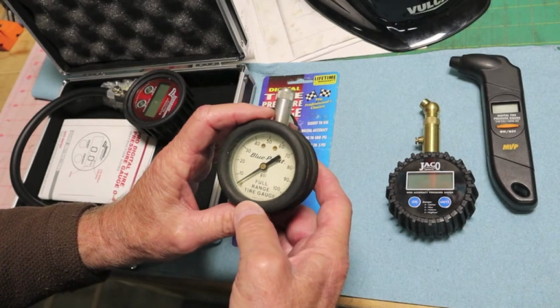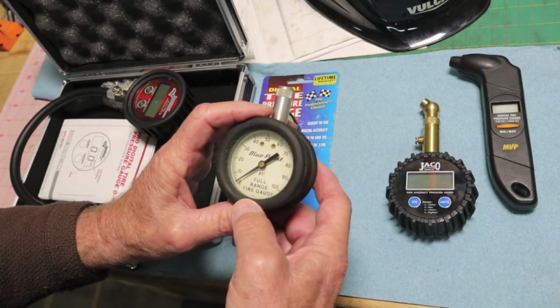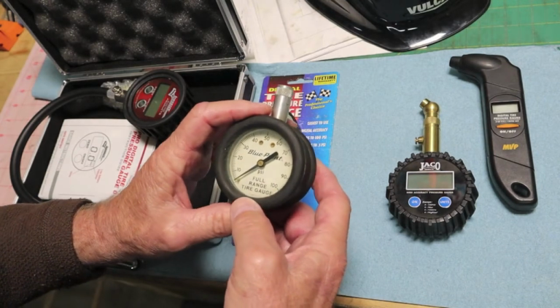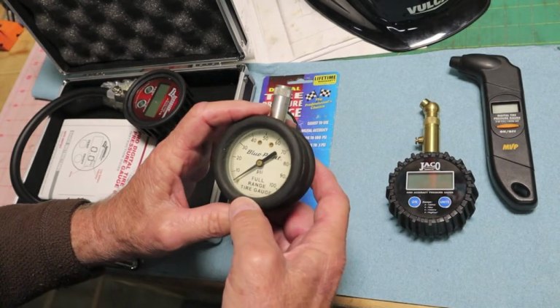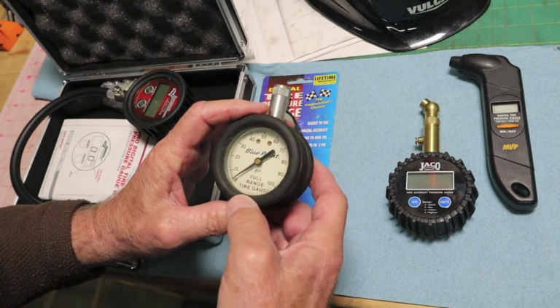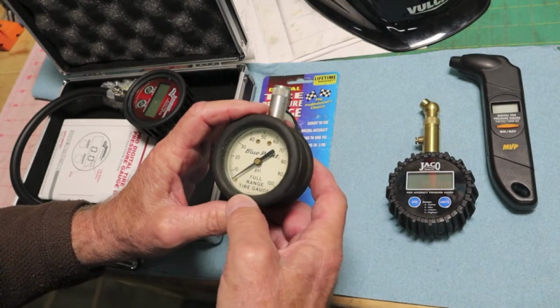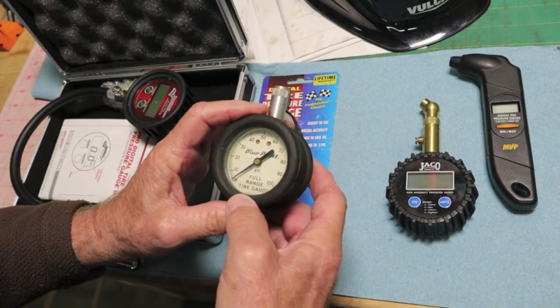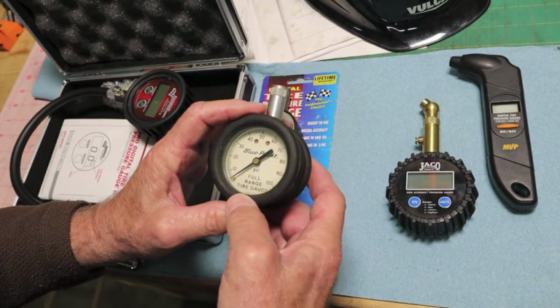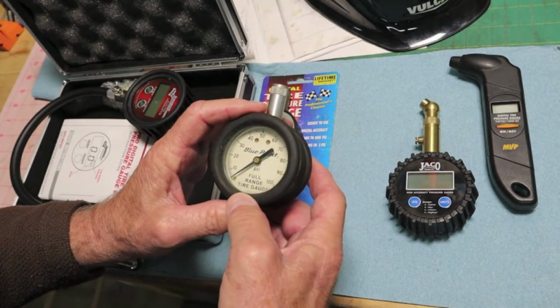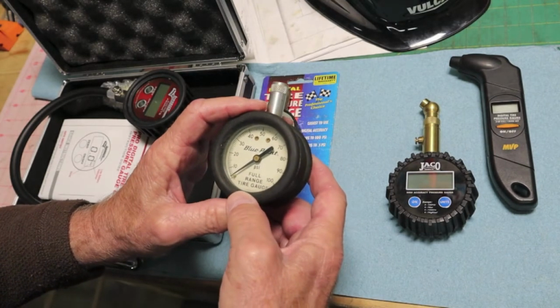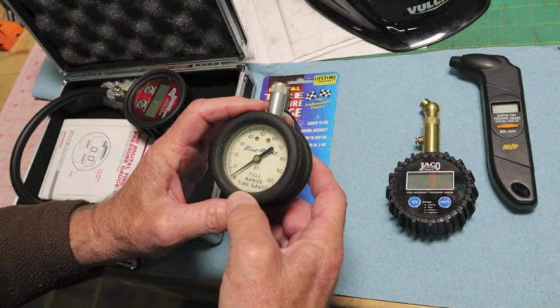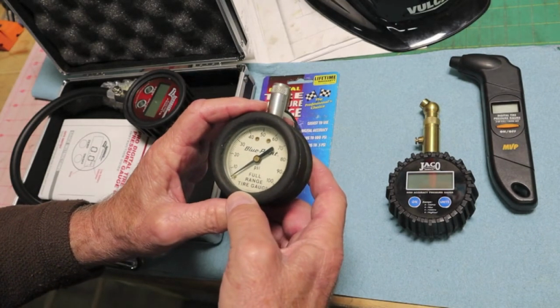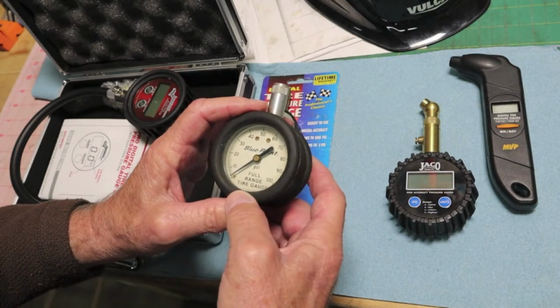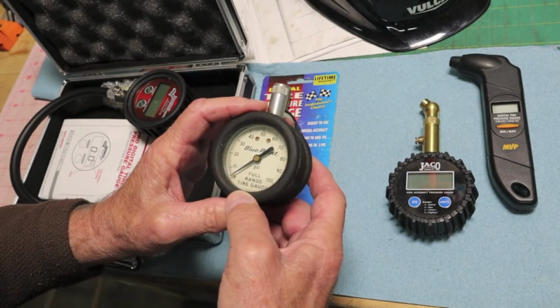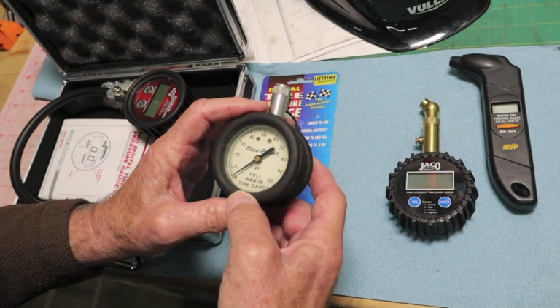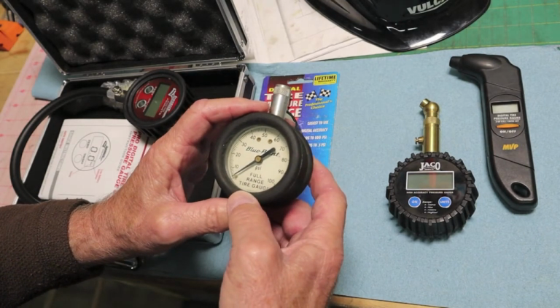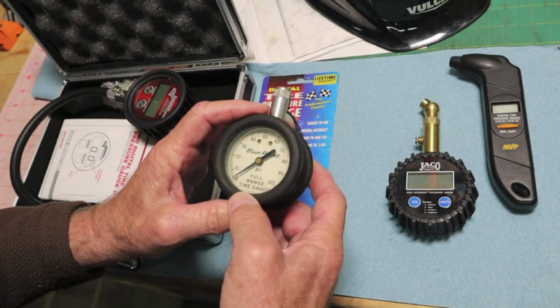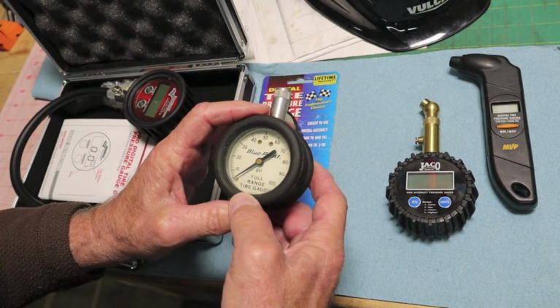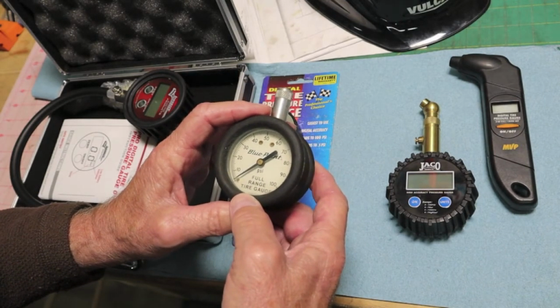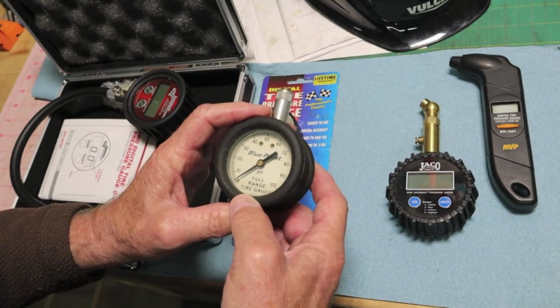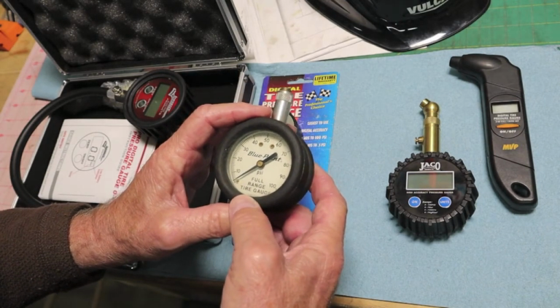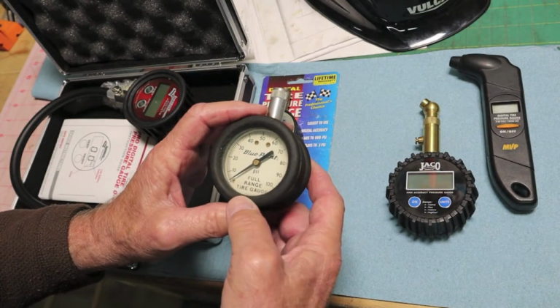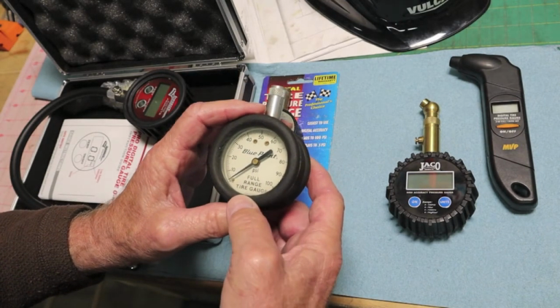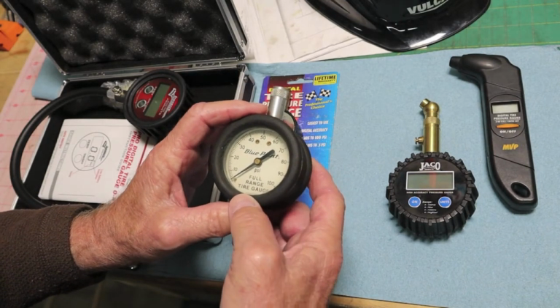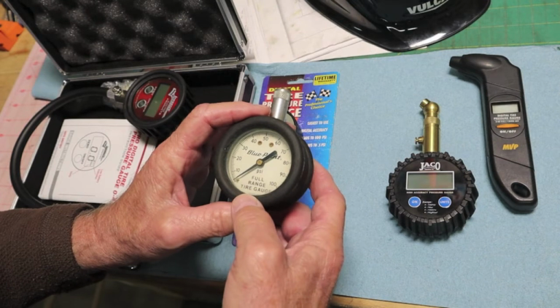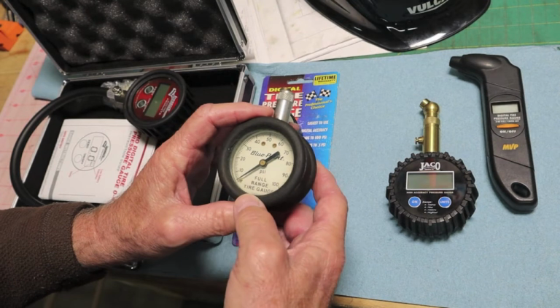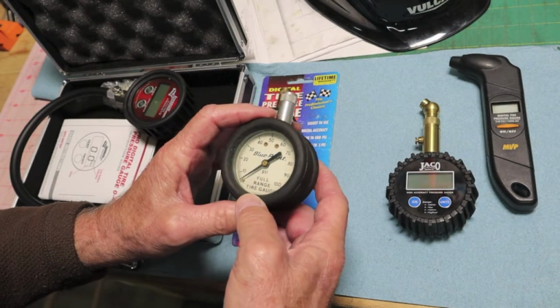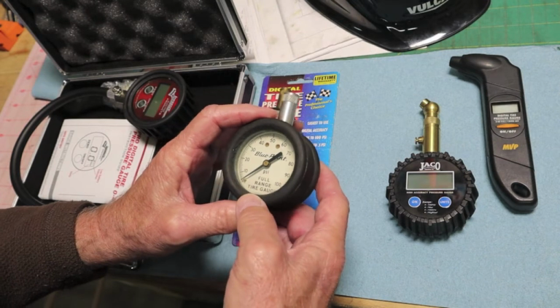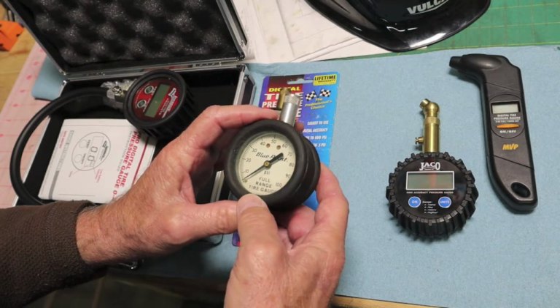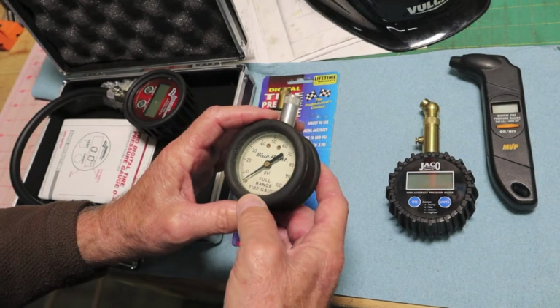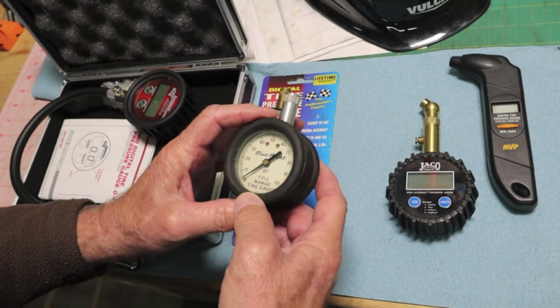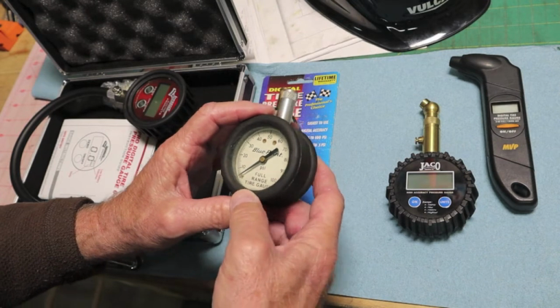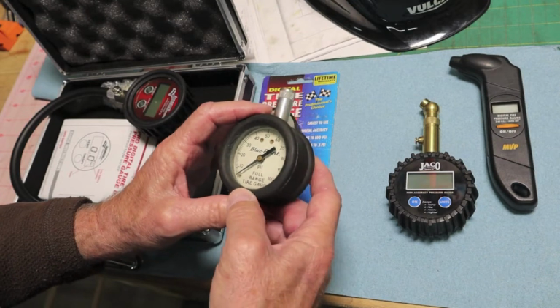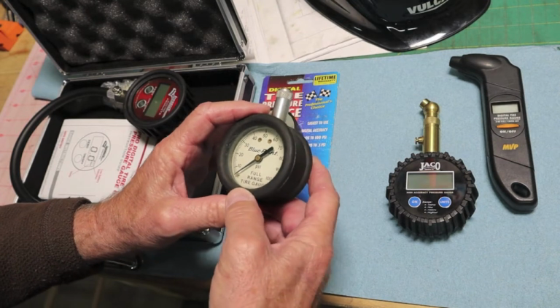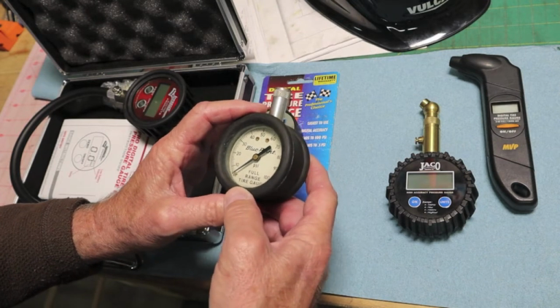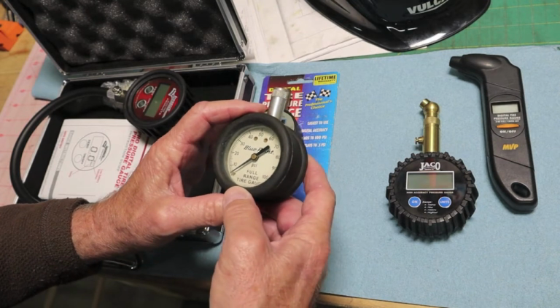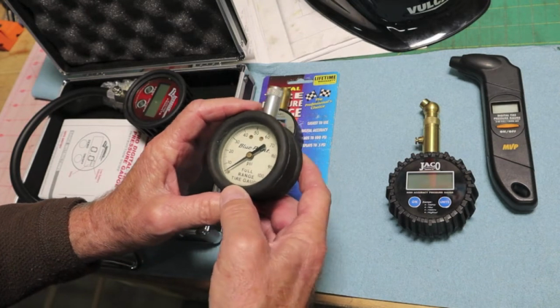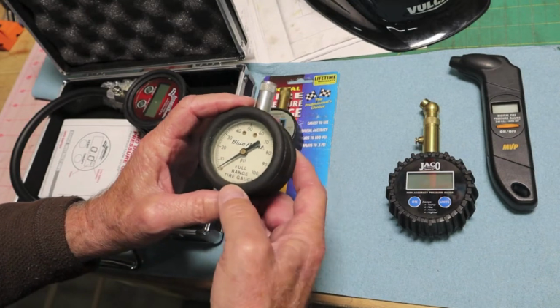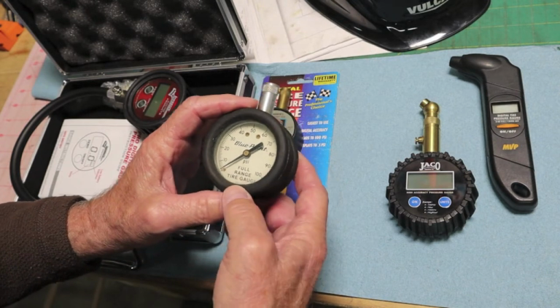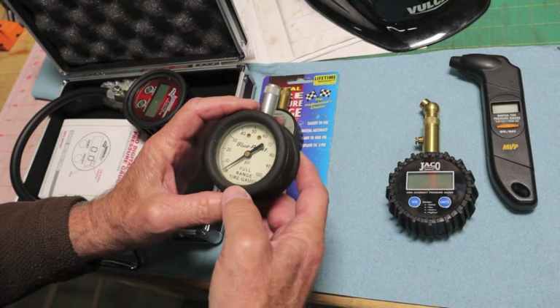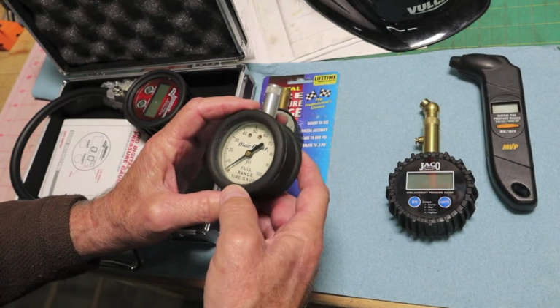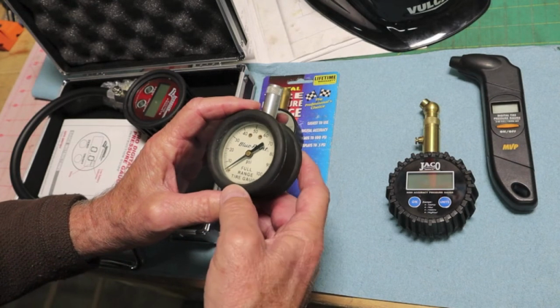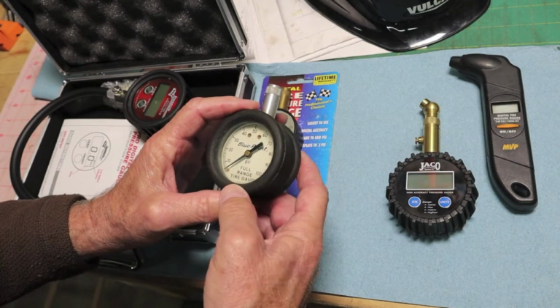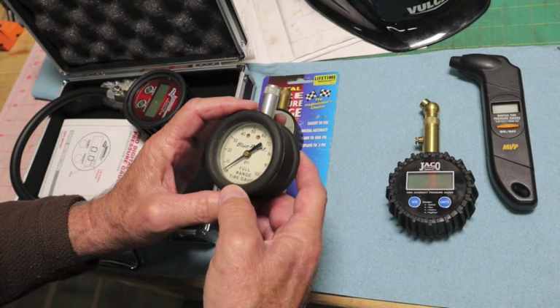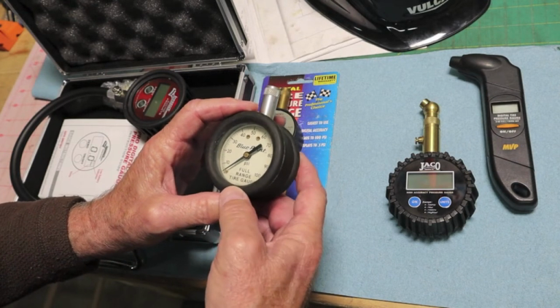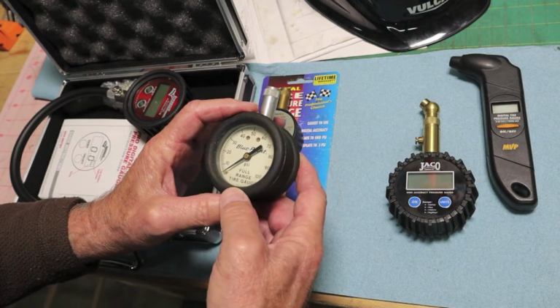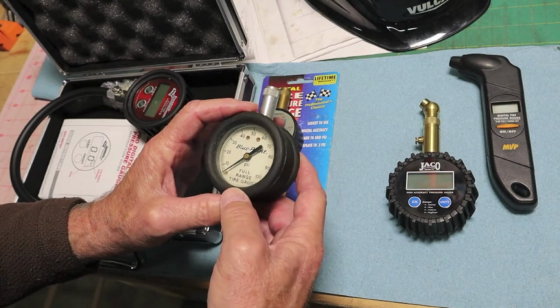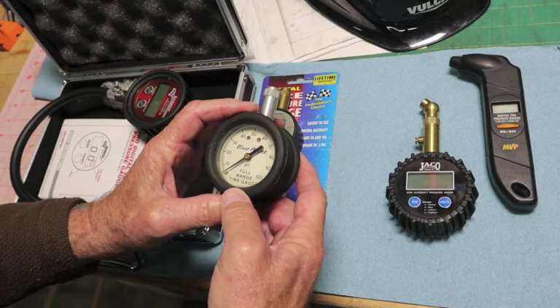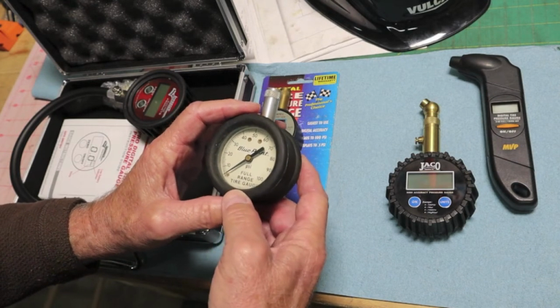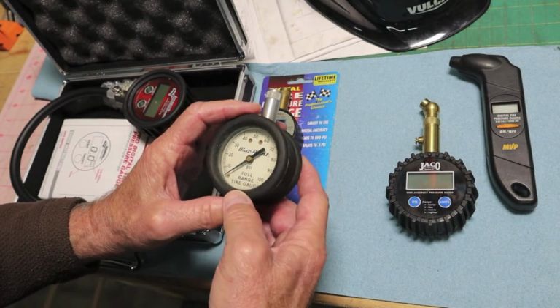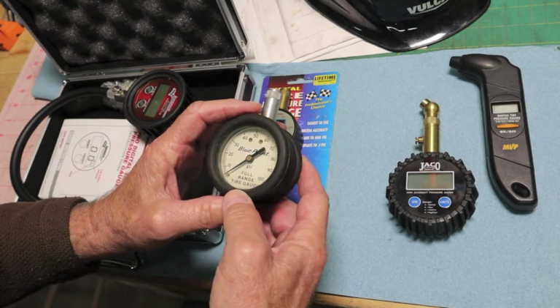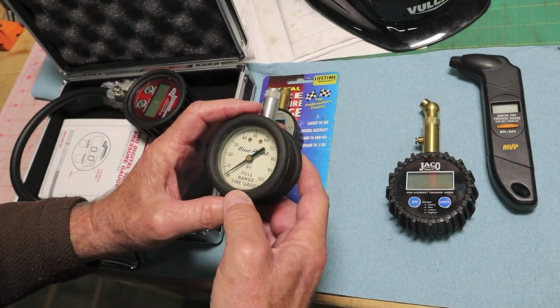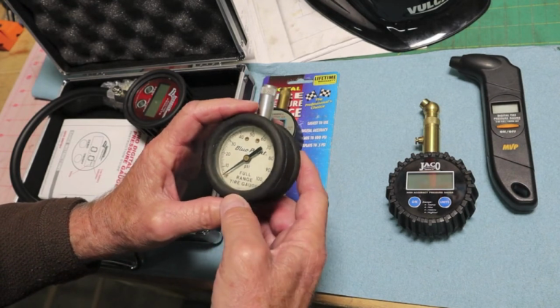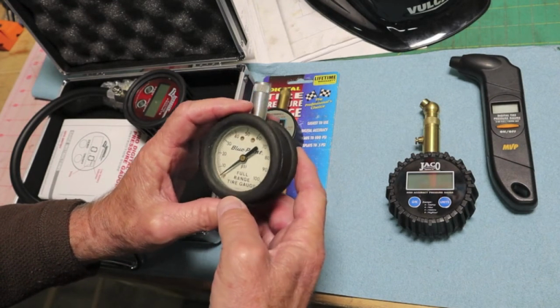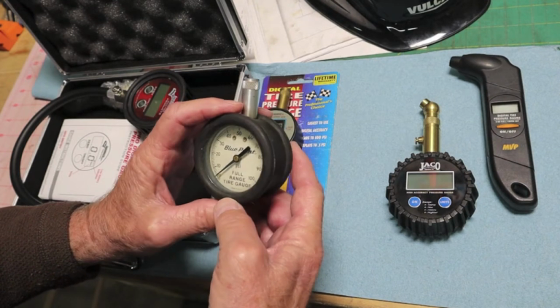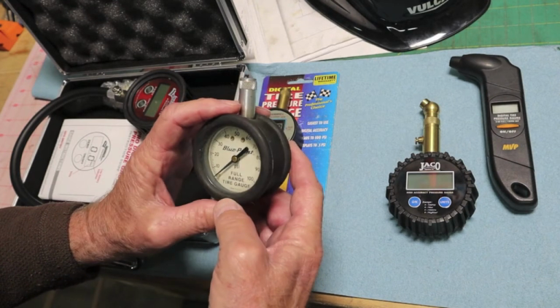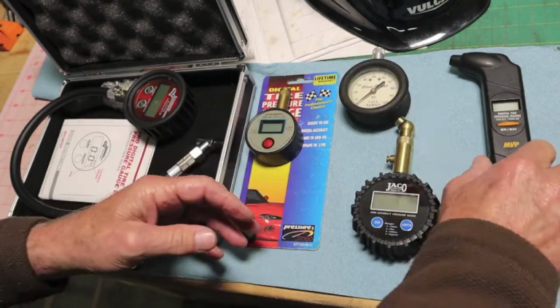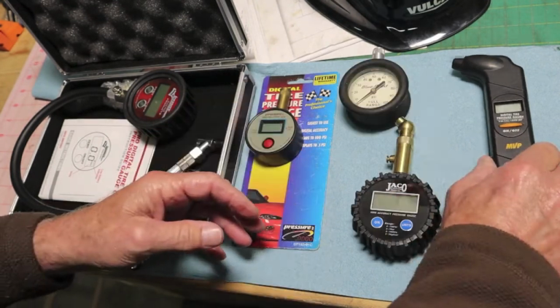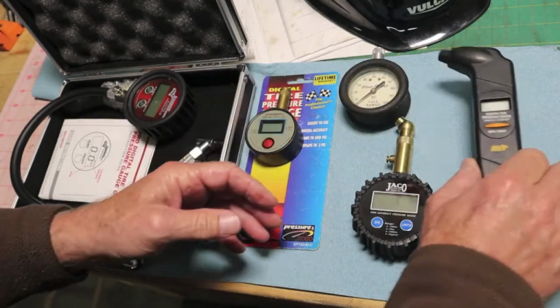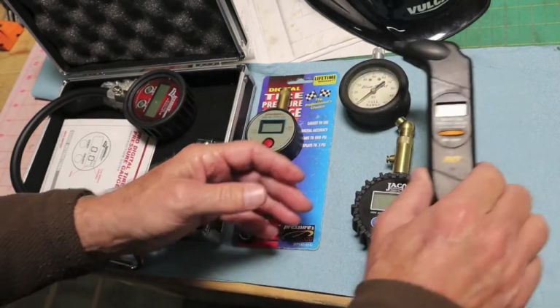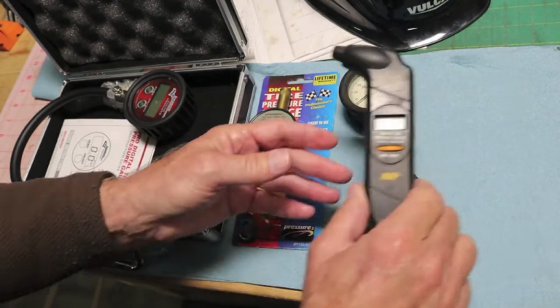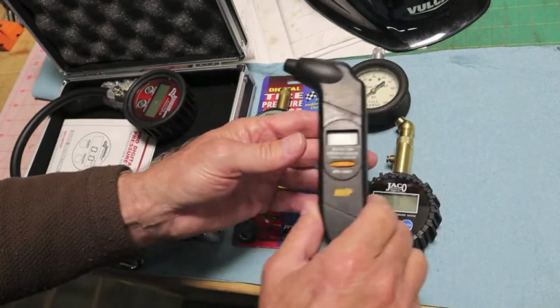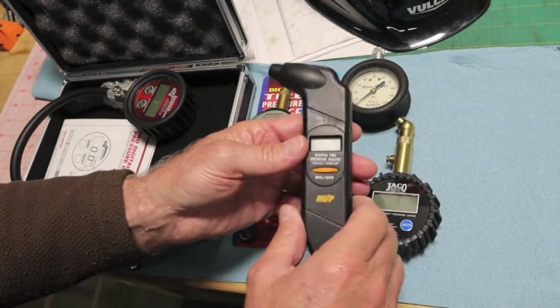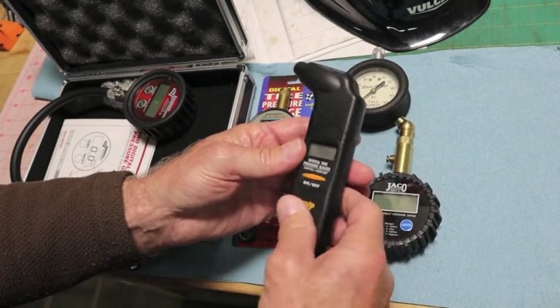This is also one of my old standbys — made in USA, Blue Point, purchased right off the Snap-on truck in the late 1970s, possibly mid-1970s. It's been a good one. And we'll go to the MVP.